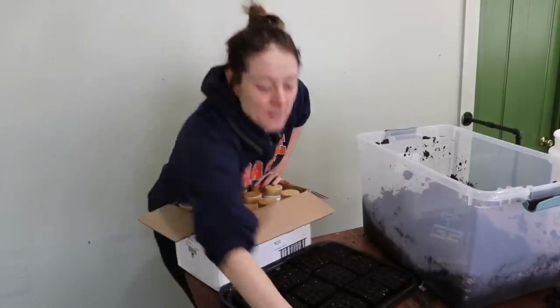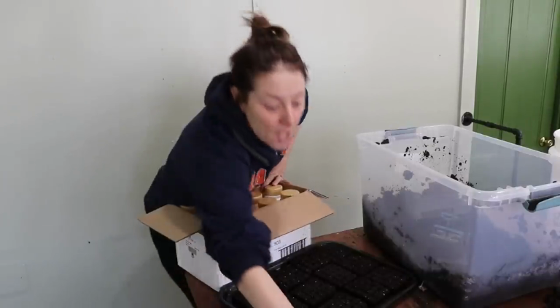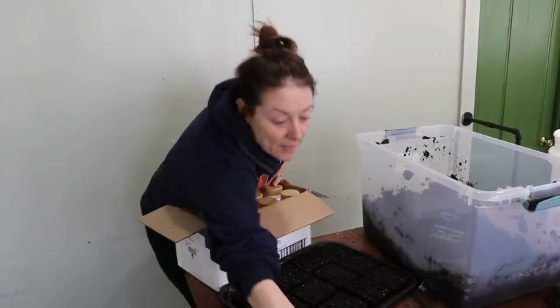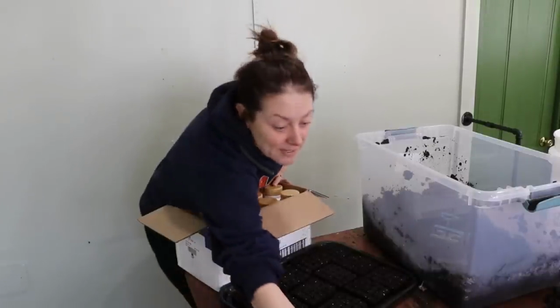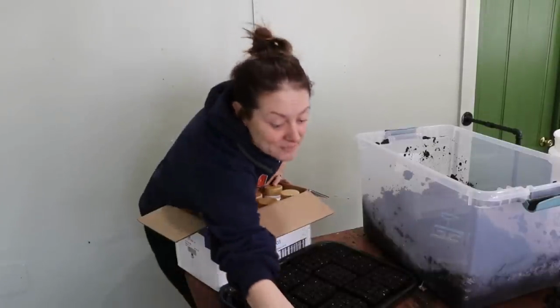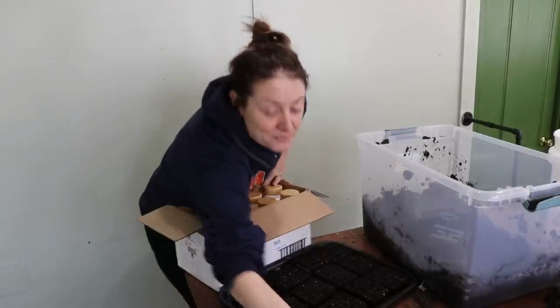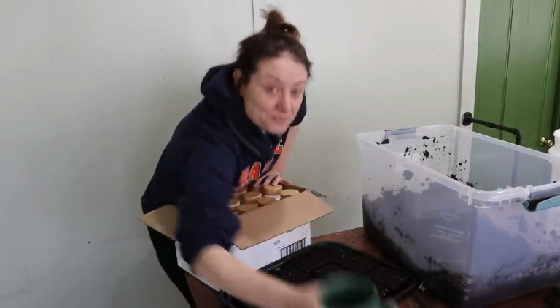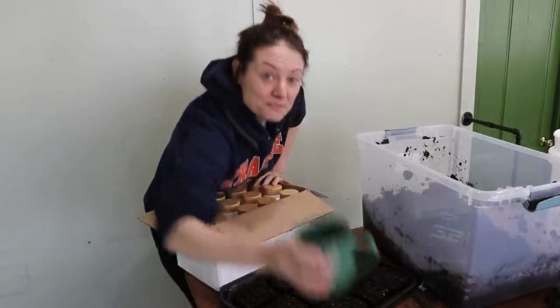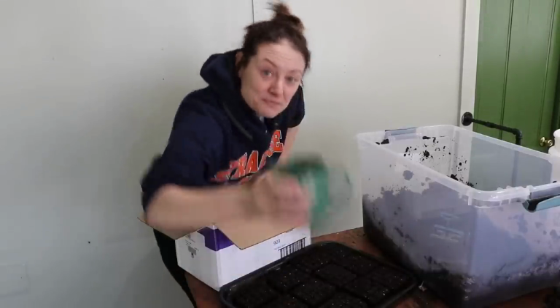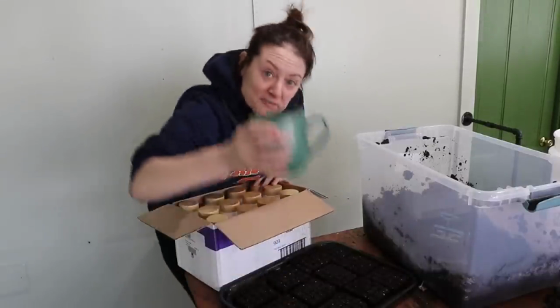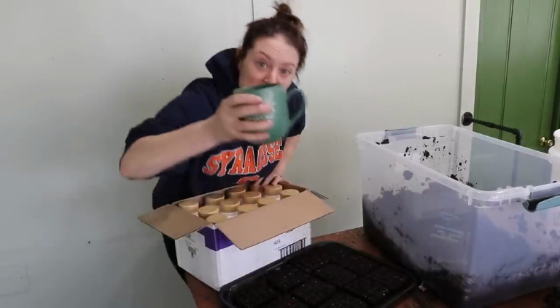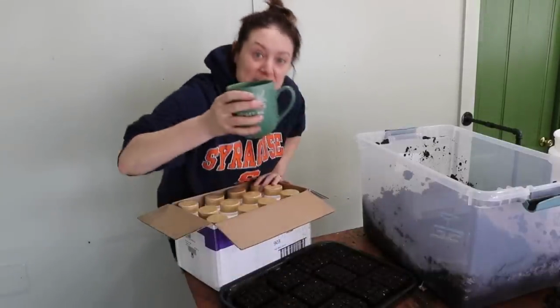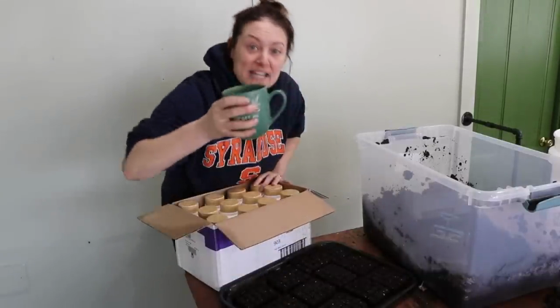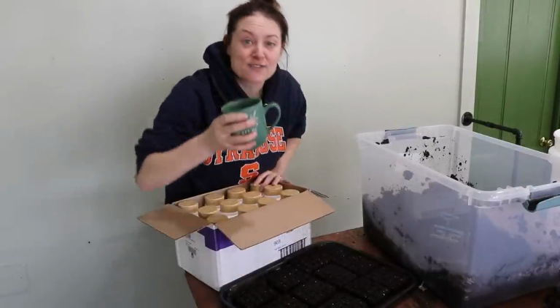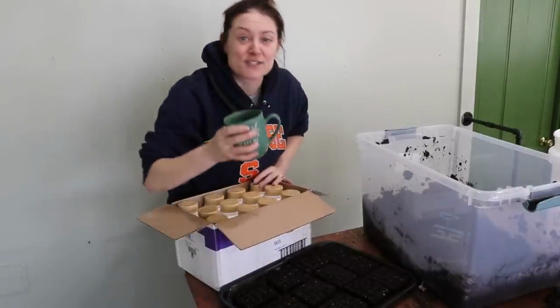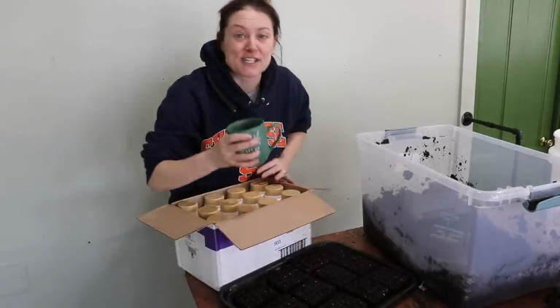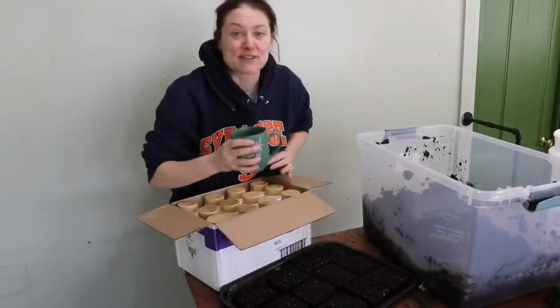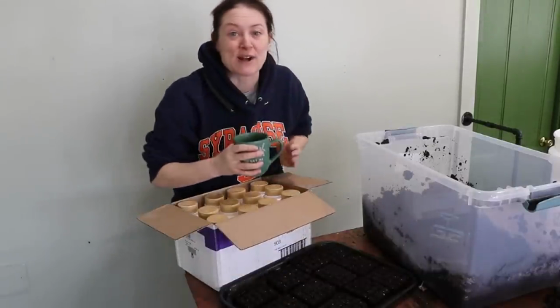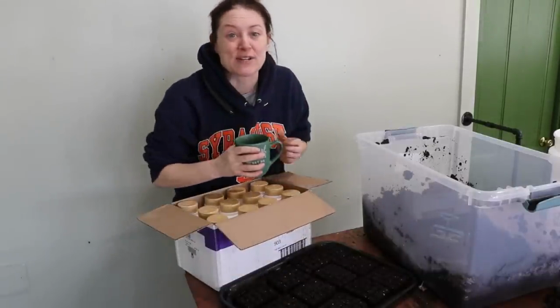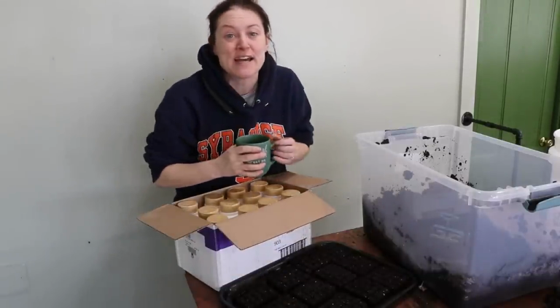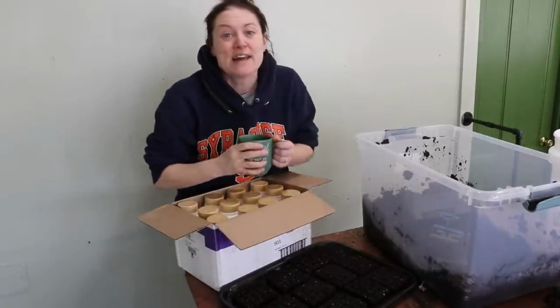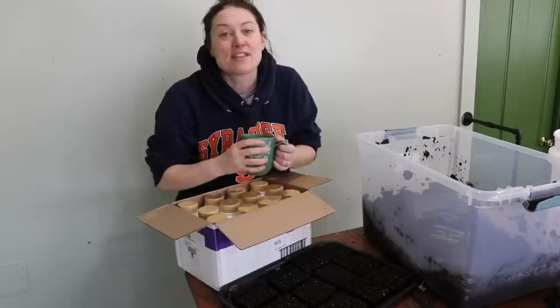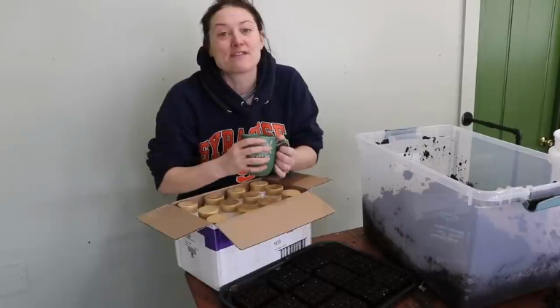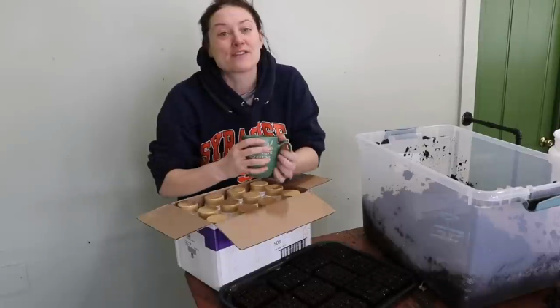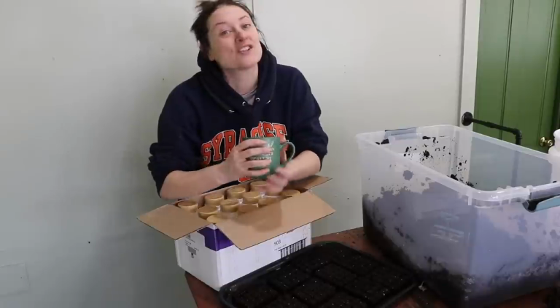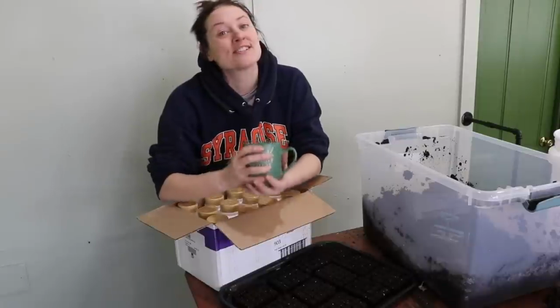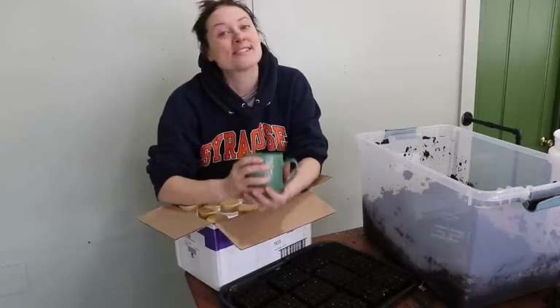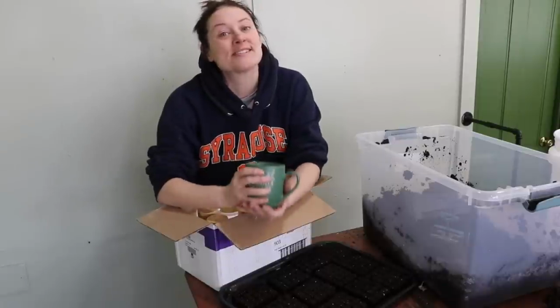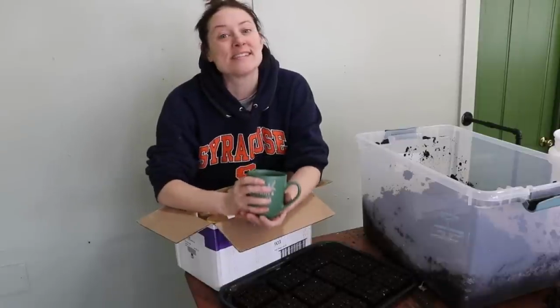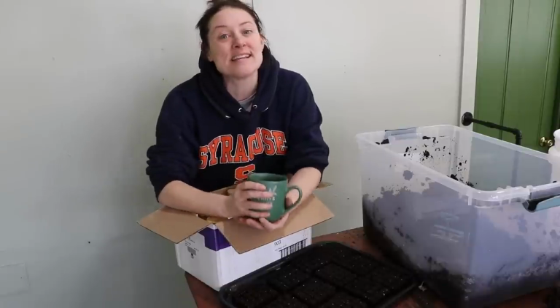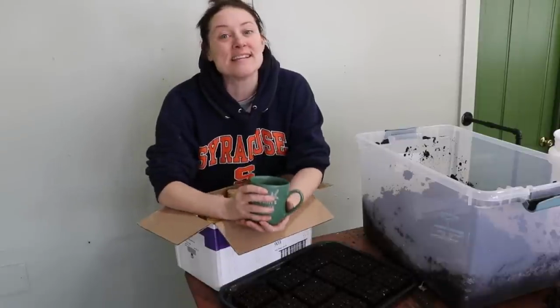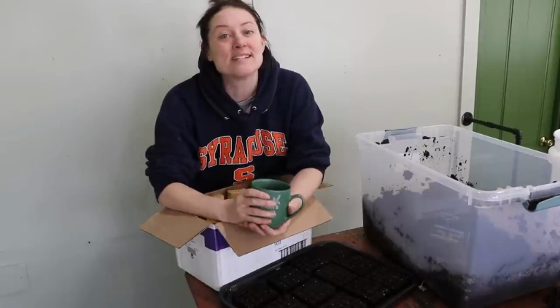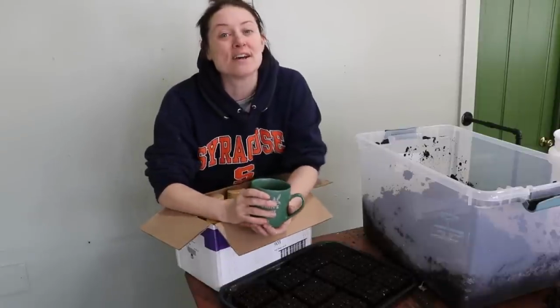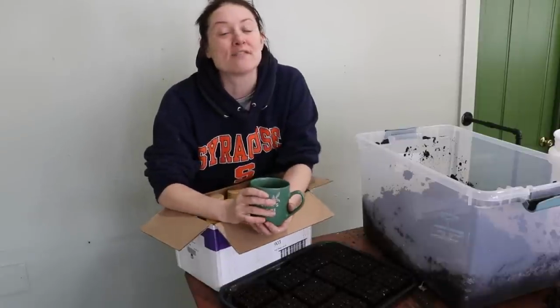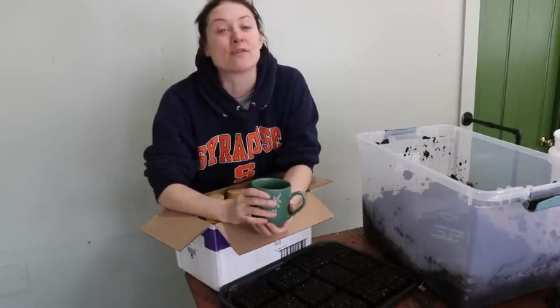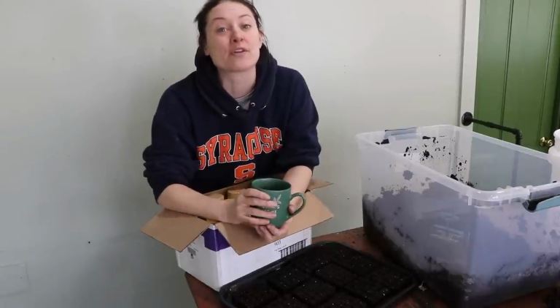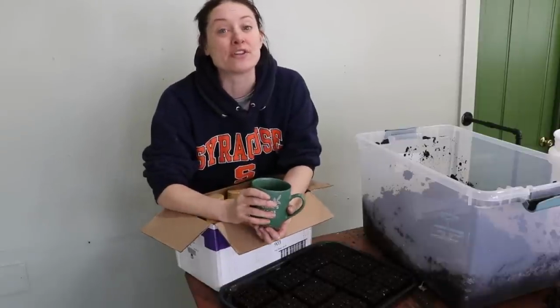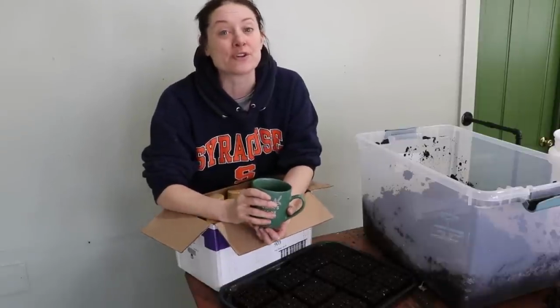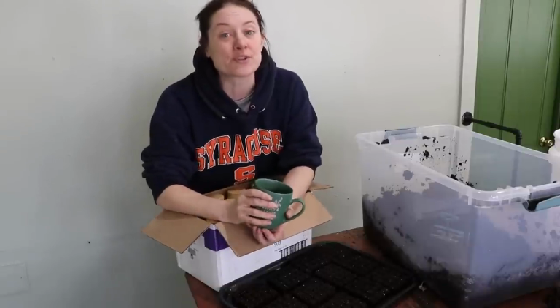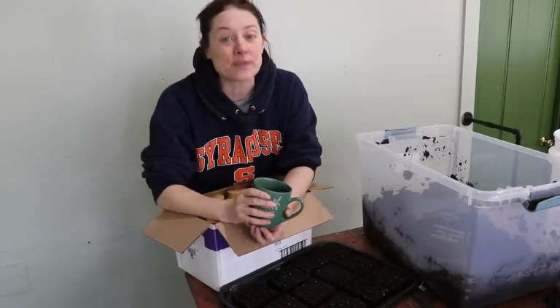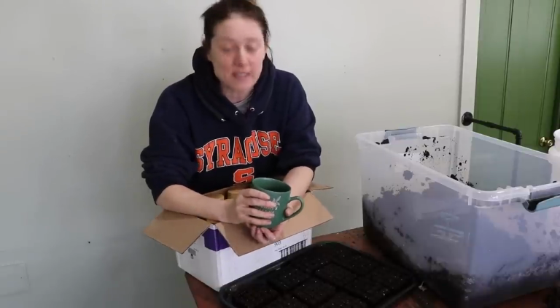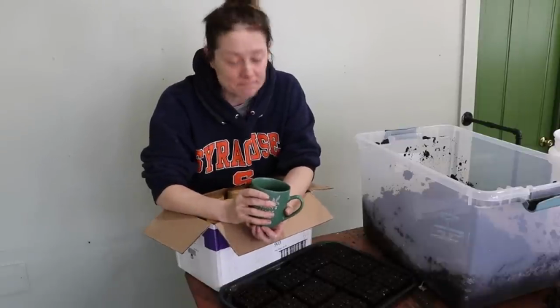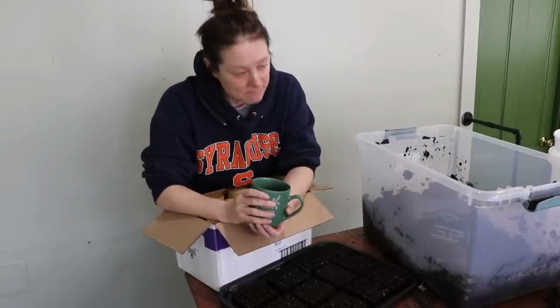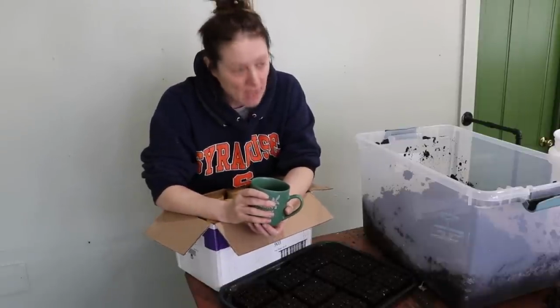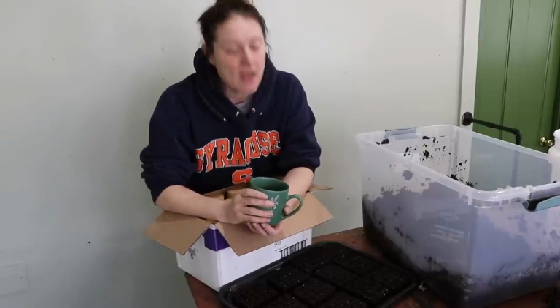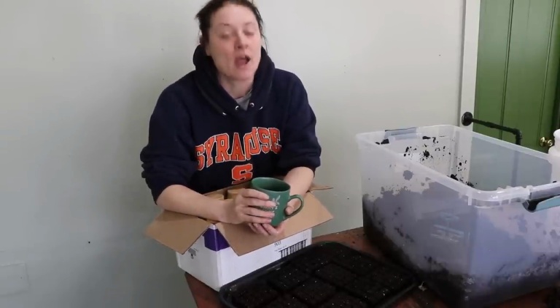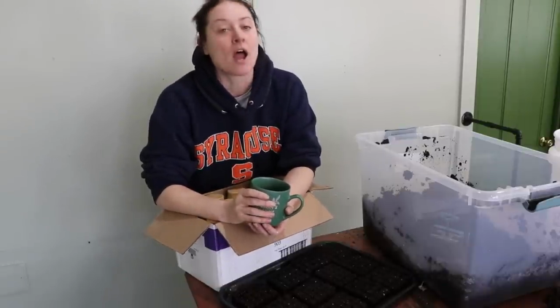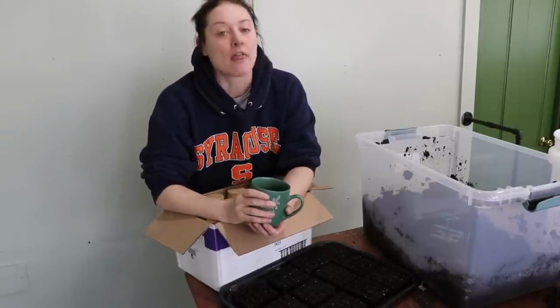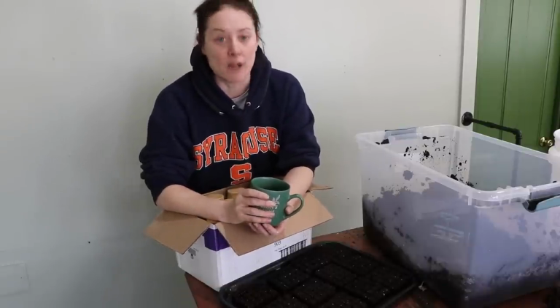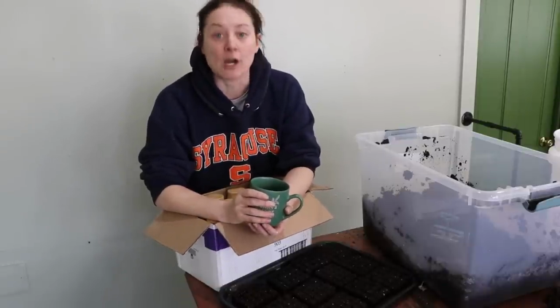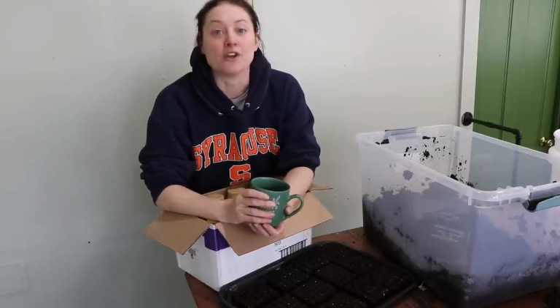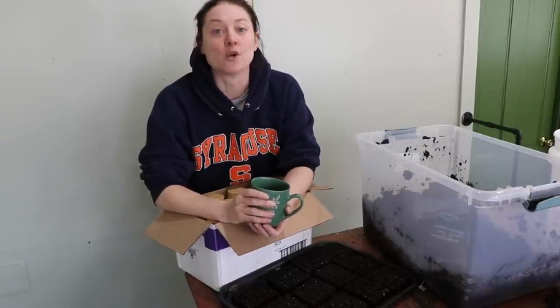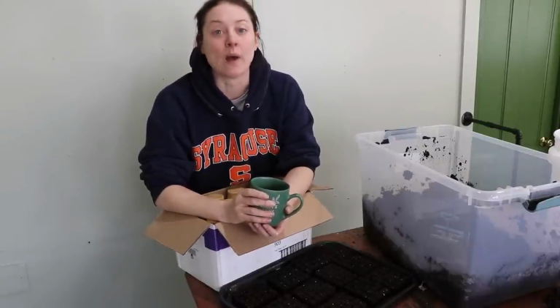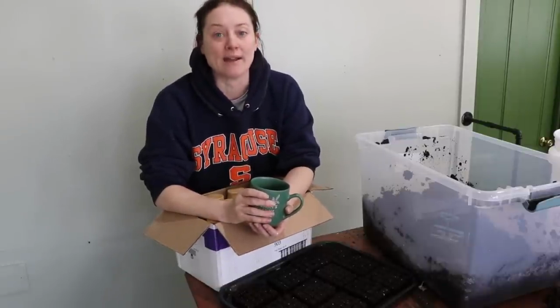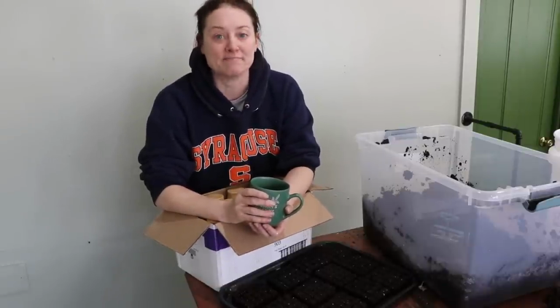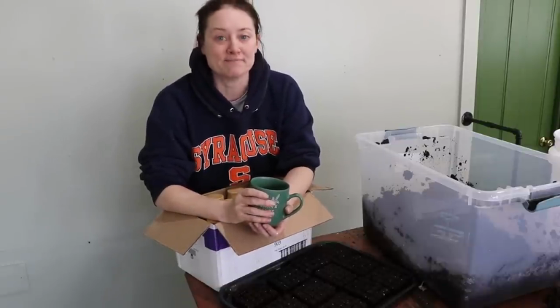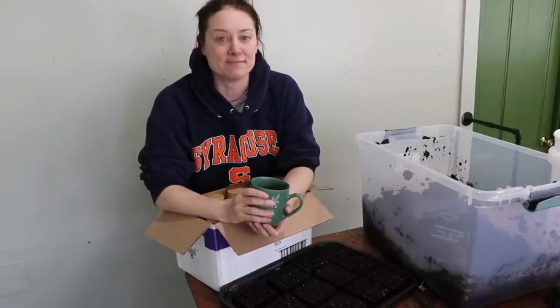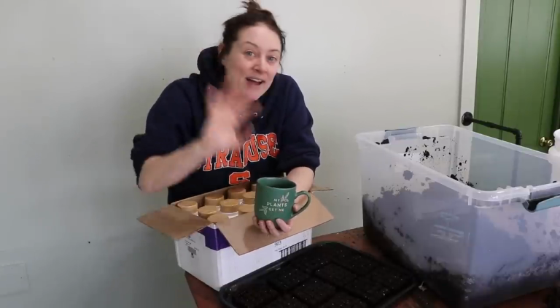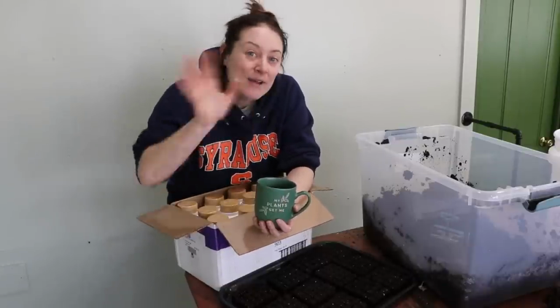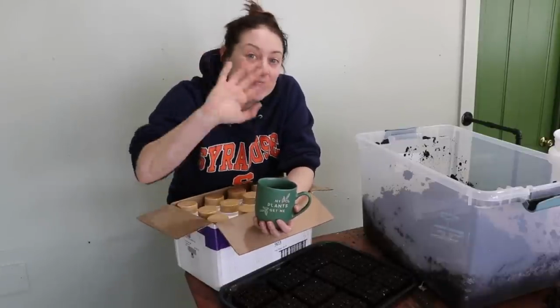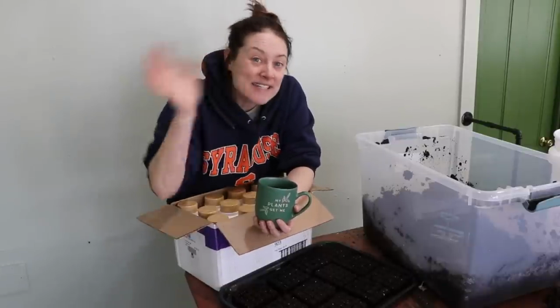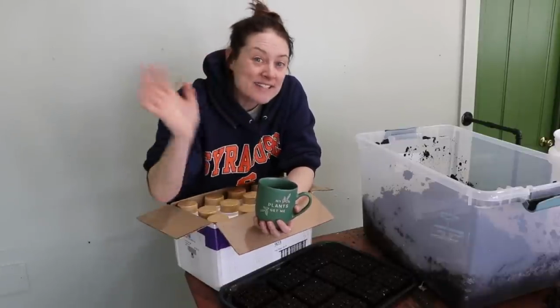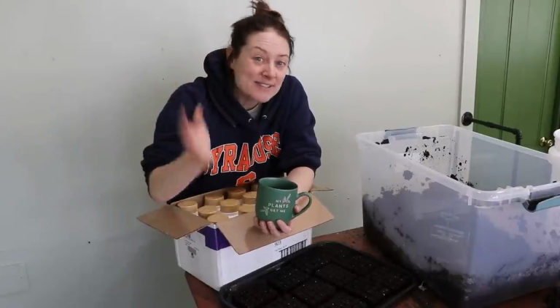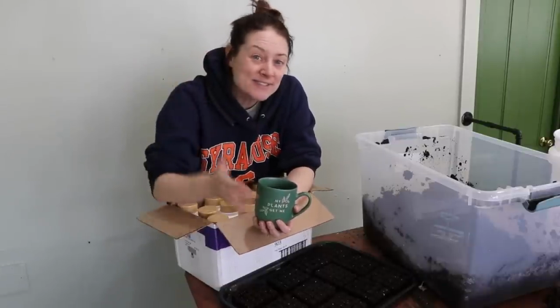Thanks guys for sticking around — the first seeds for the nursery are underway. See you soon.